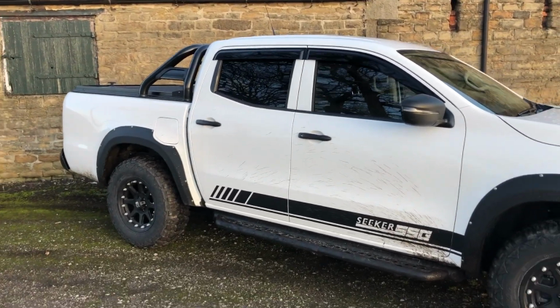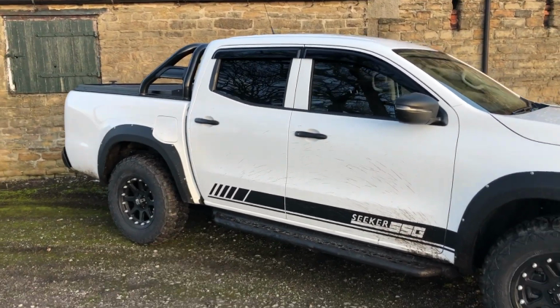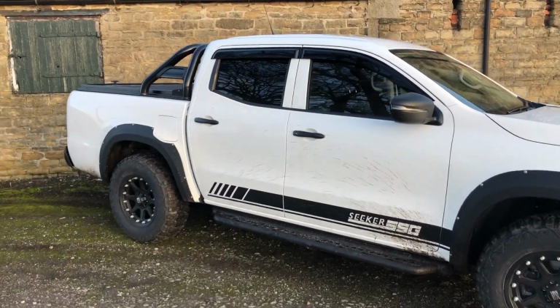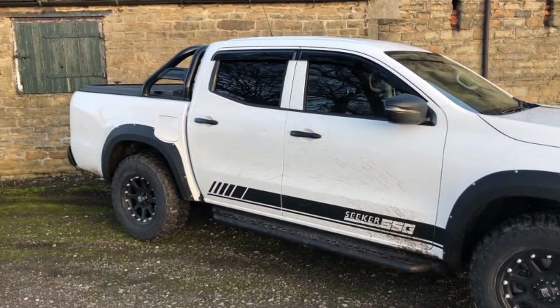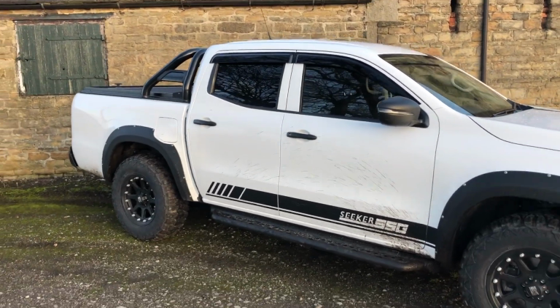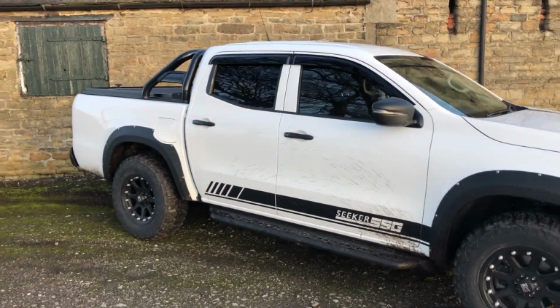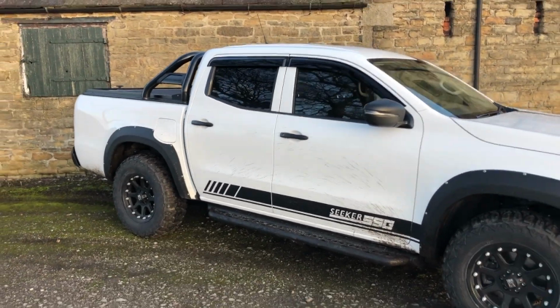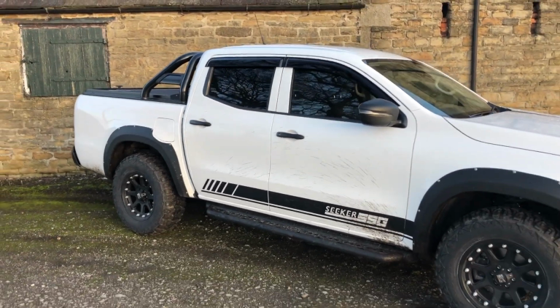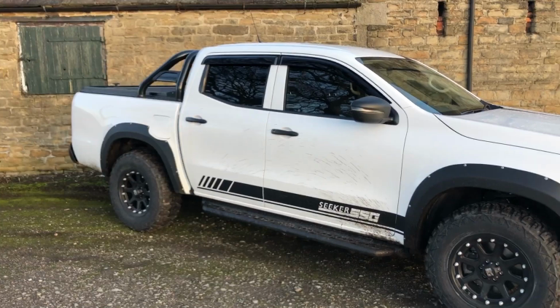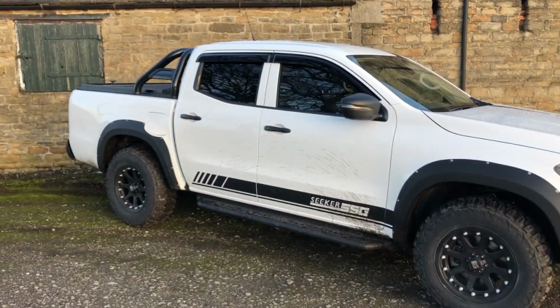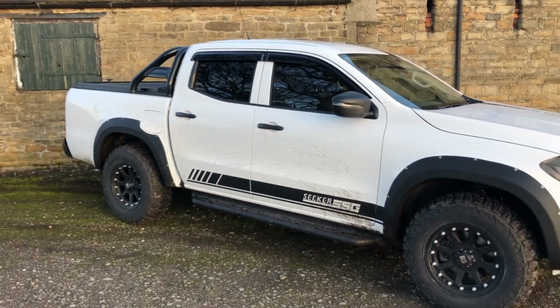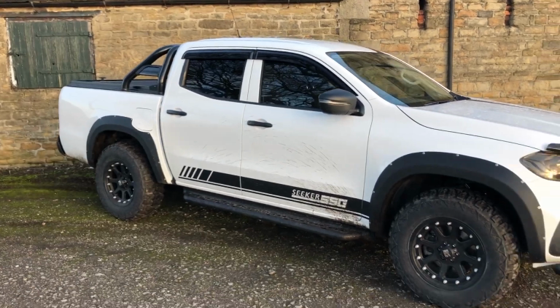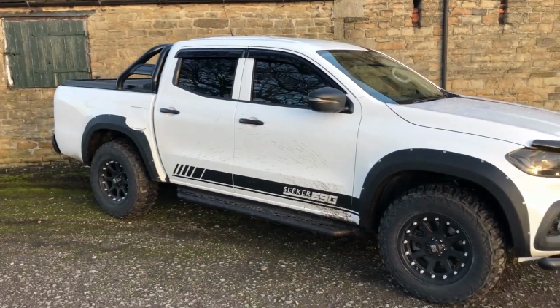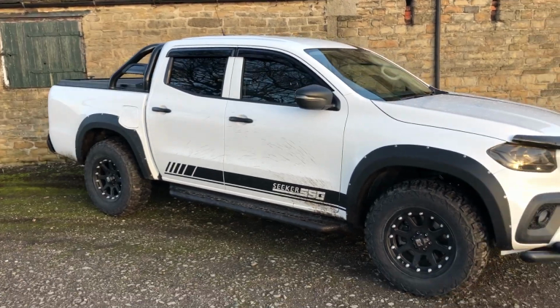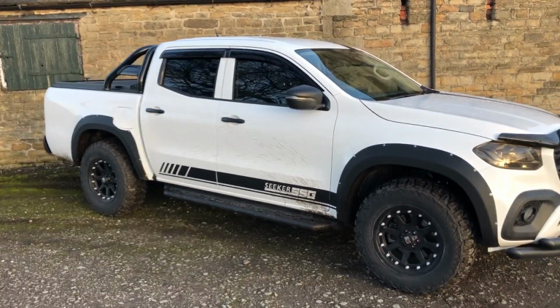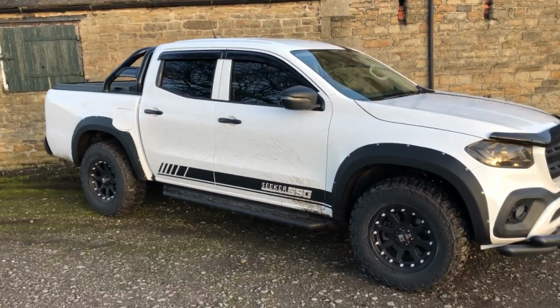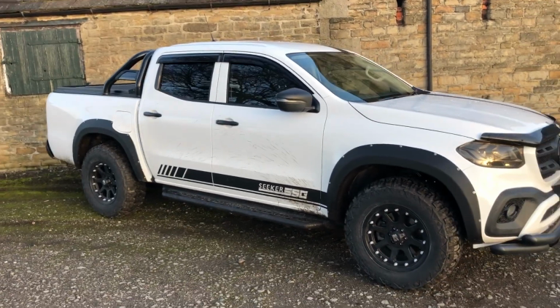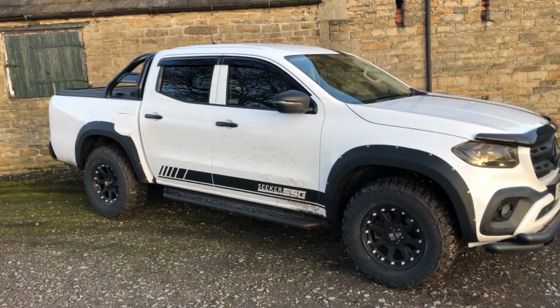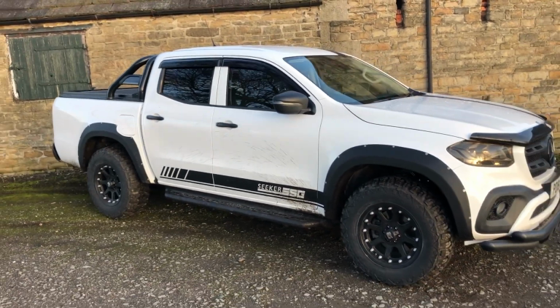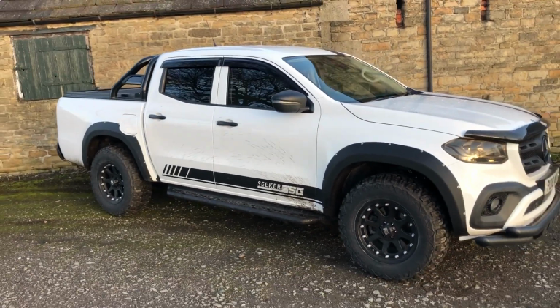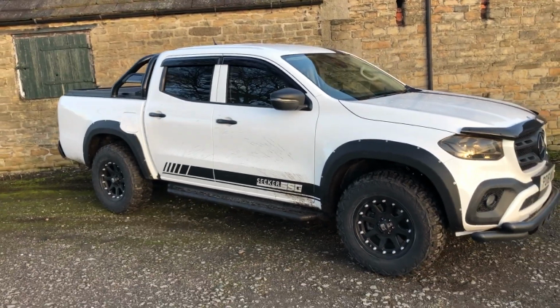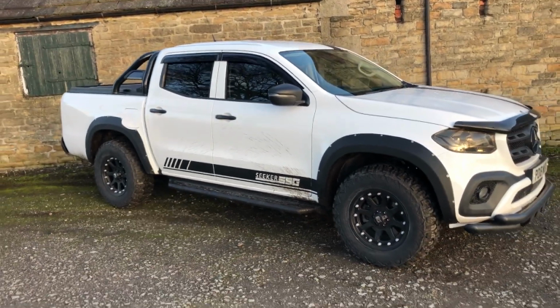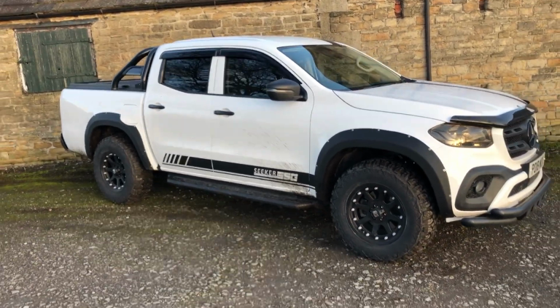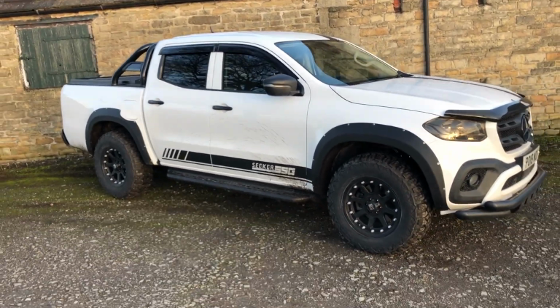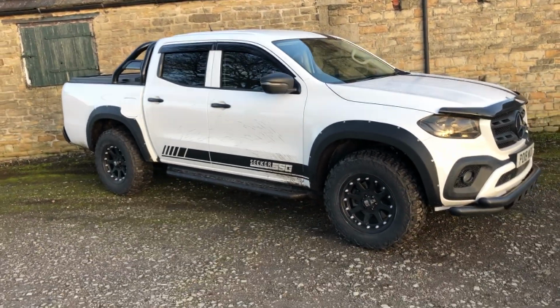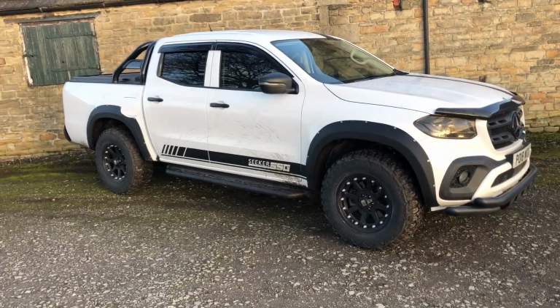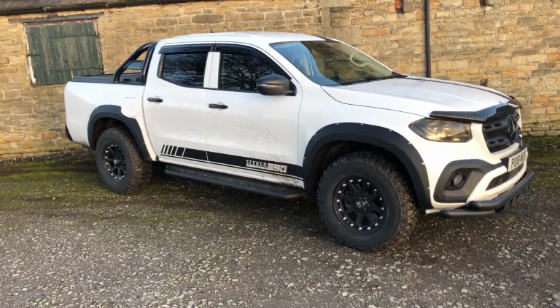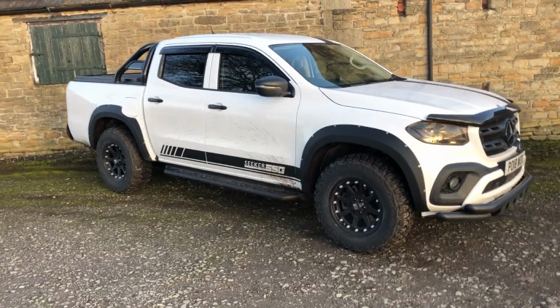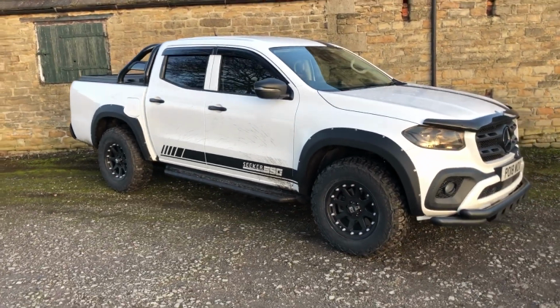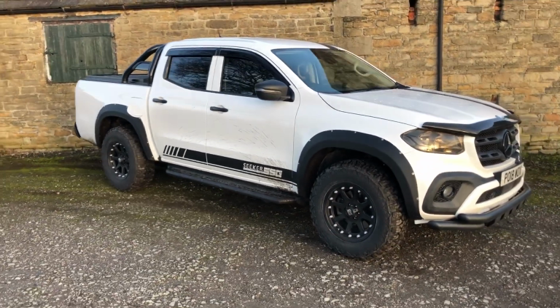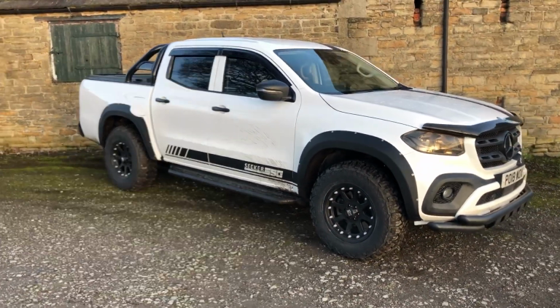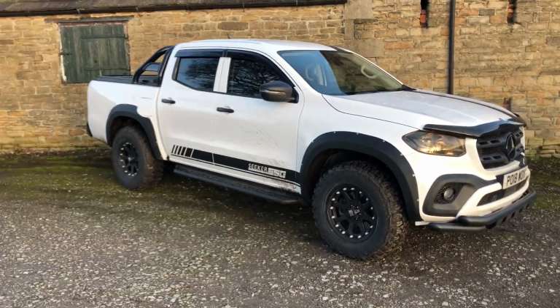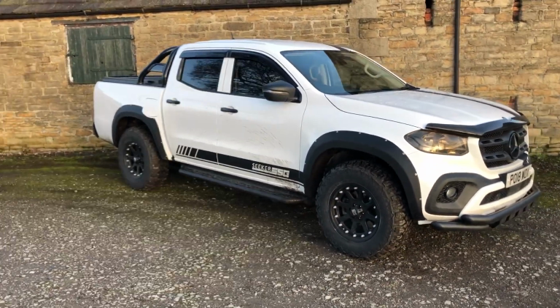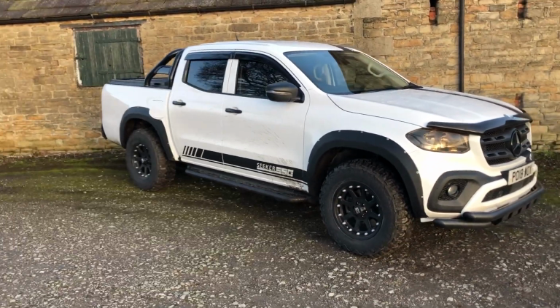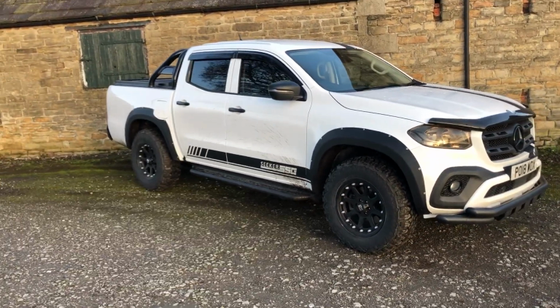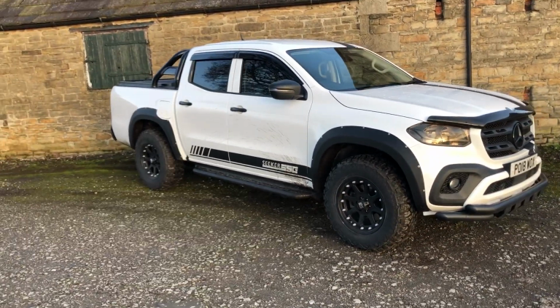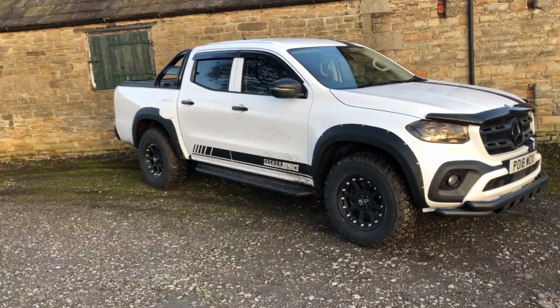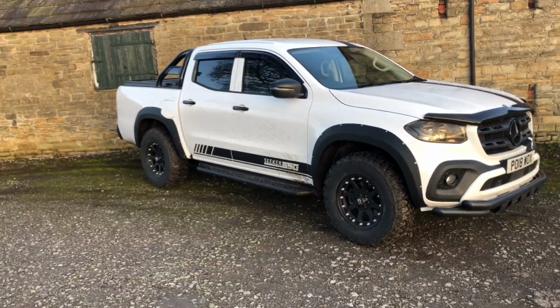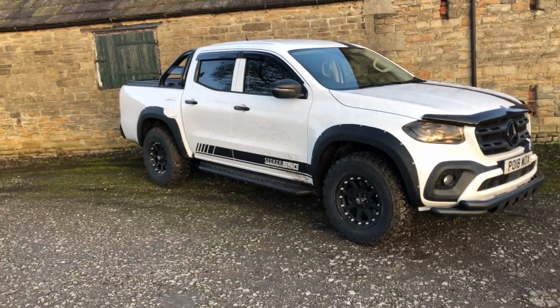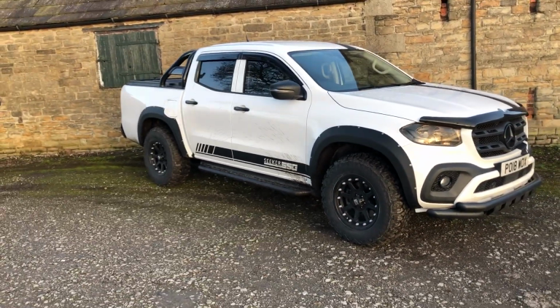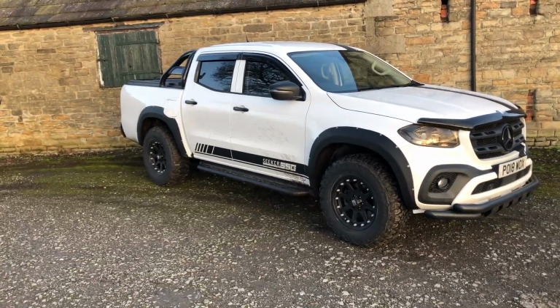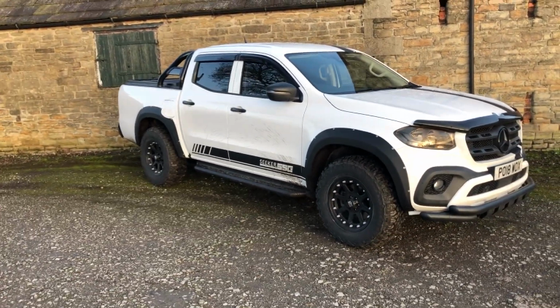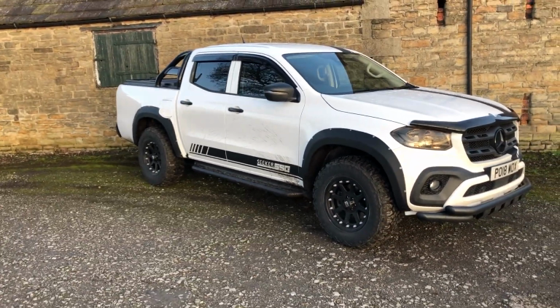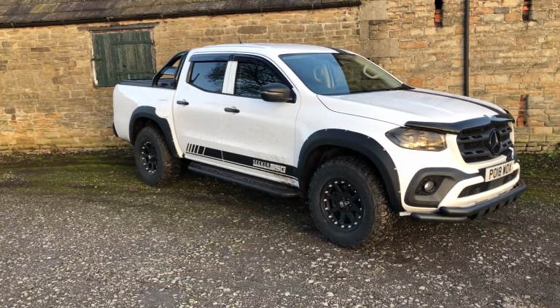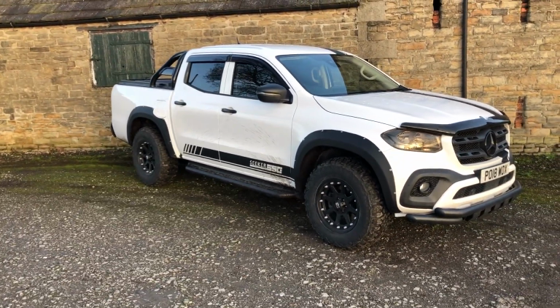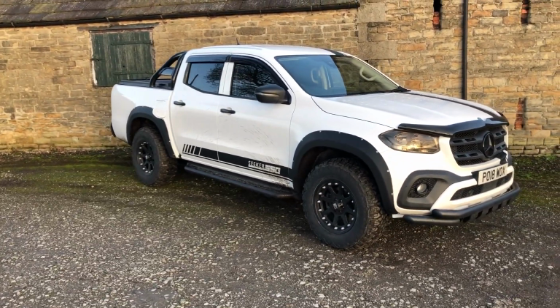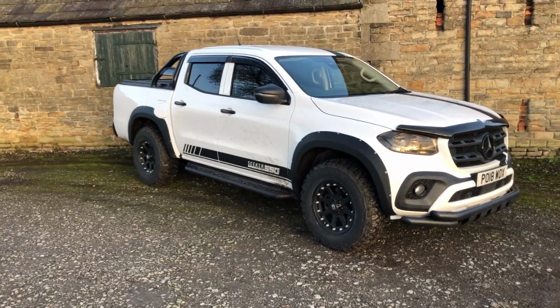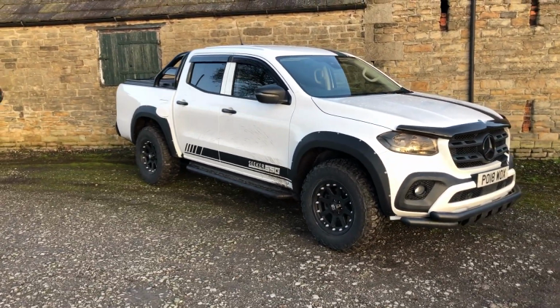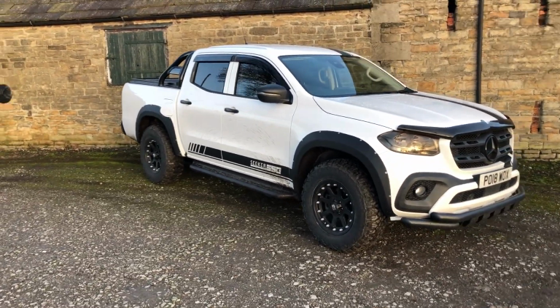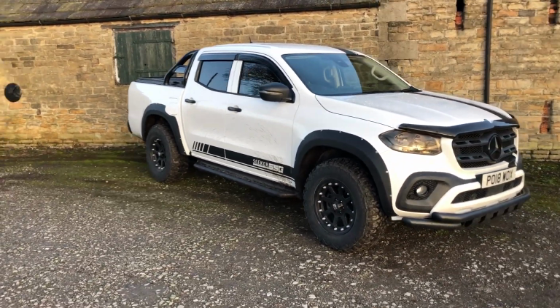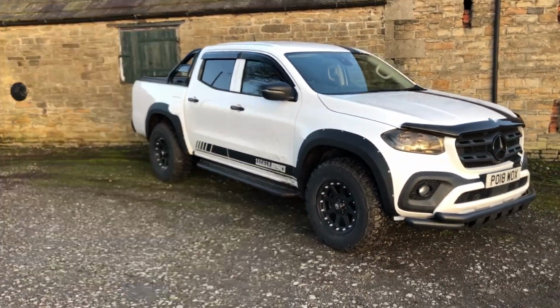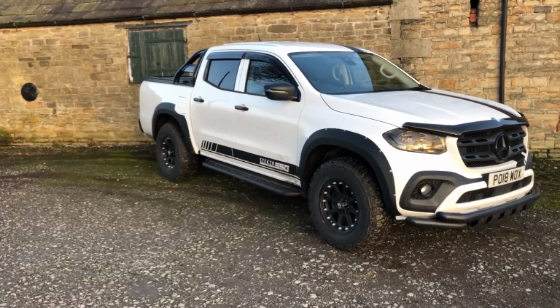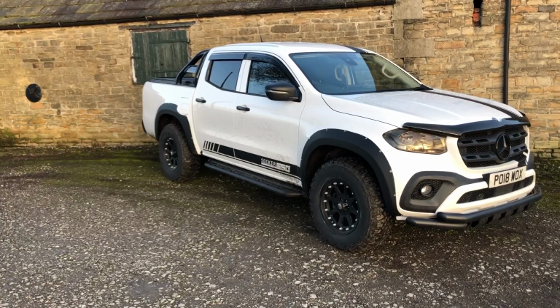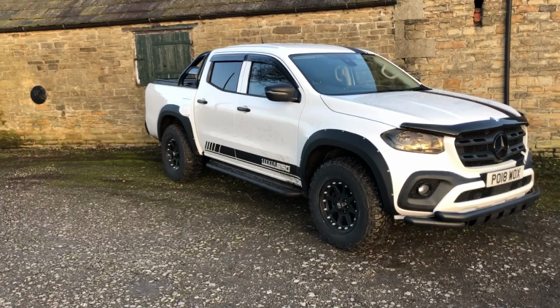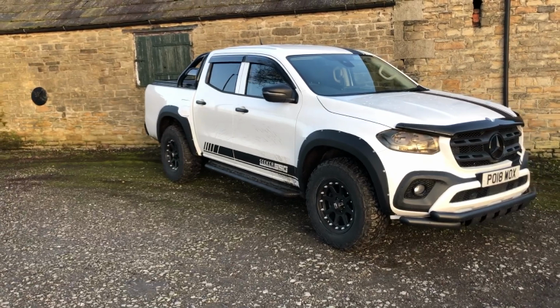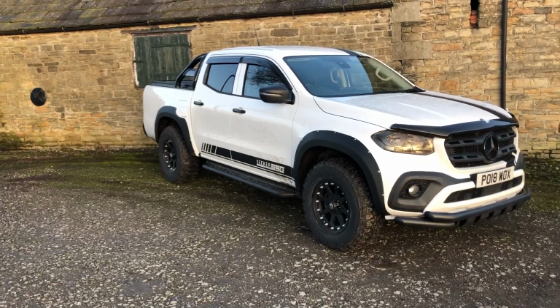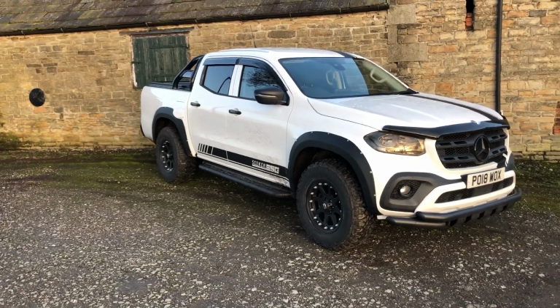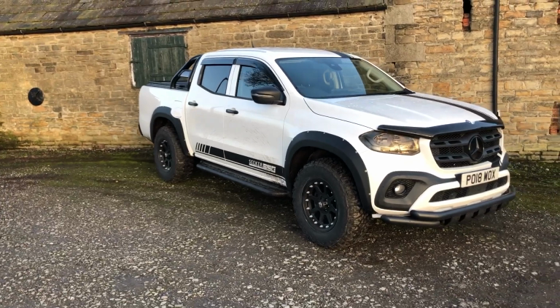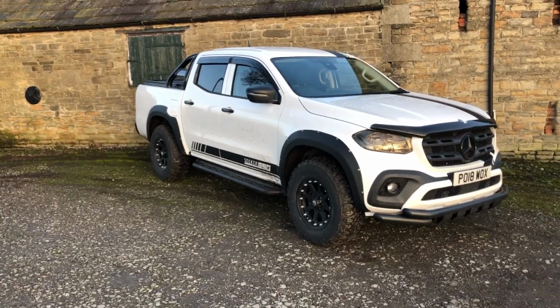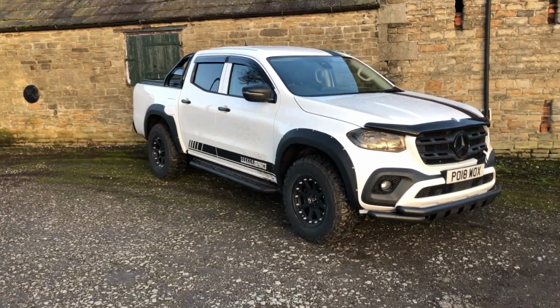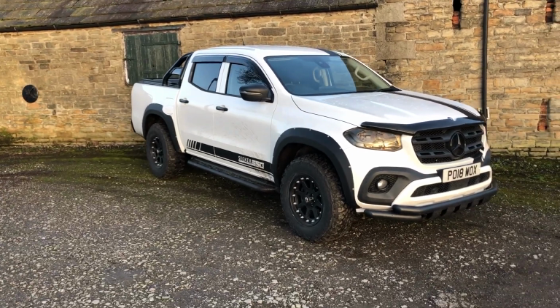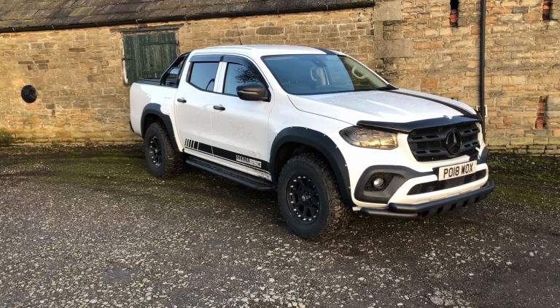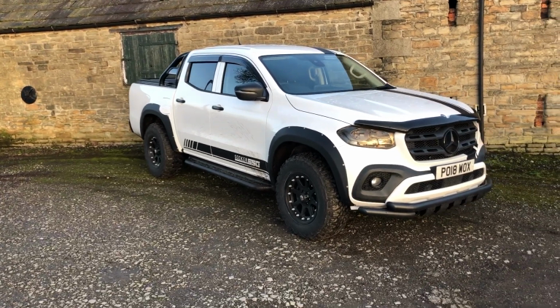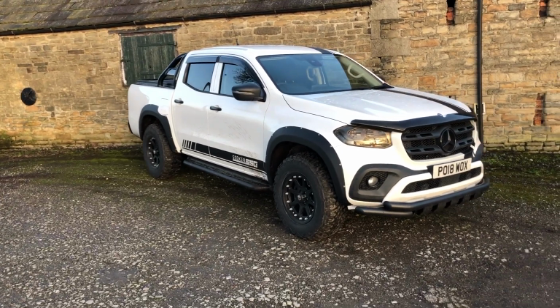First impressions — it's driving a hell of a lot better than the VW Amarok, which everybody tells me it's based on. But I can tell you now it's a lot plusher, a lot smoother, a lot quieter, a lot more luxurious.